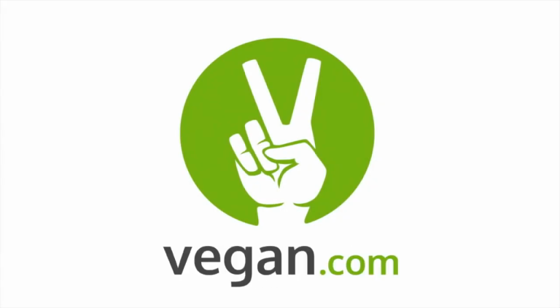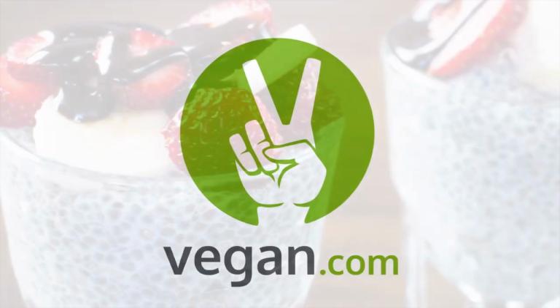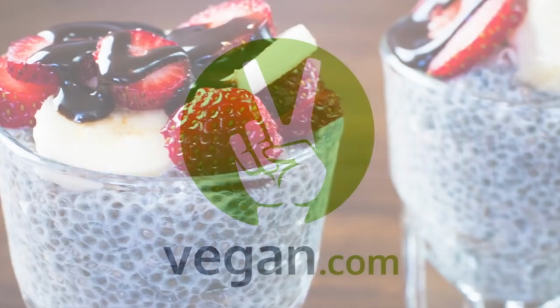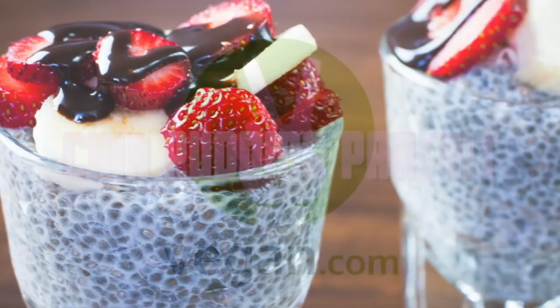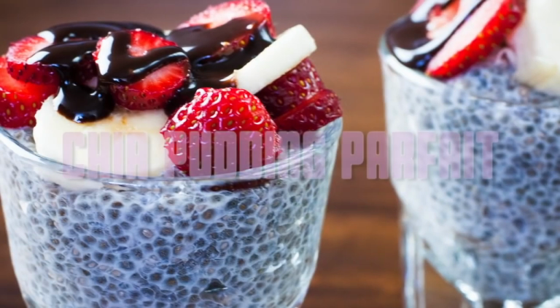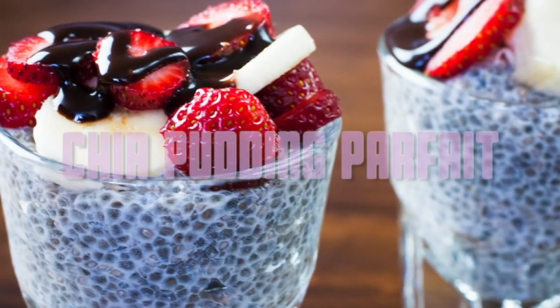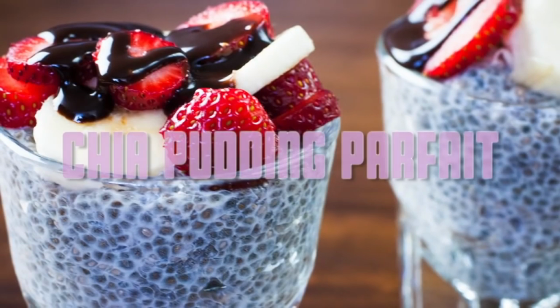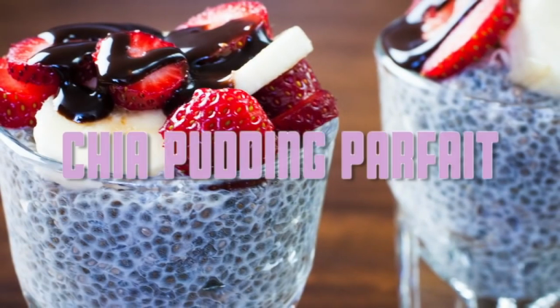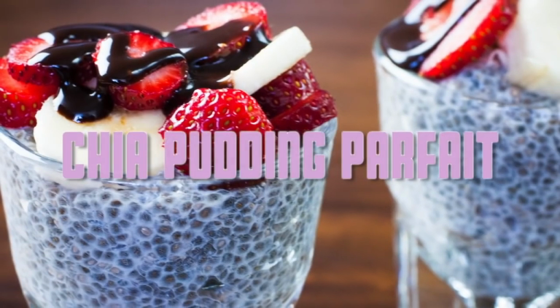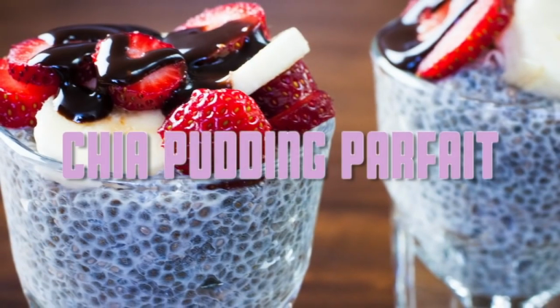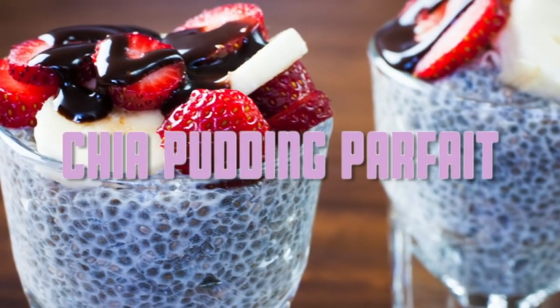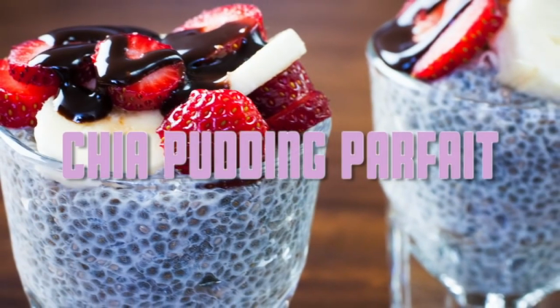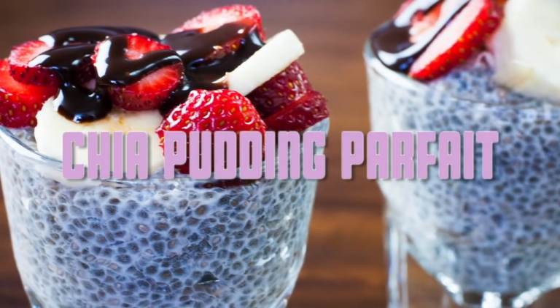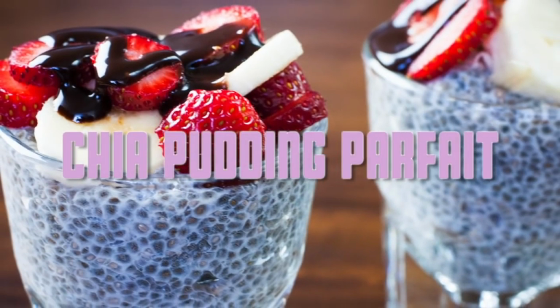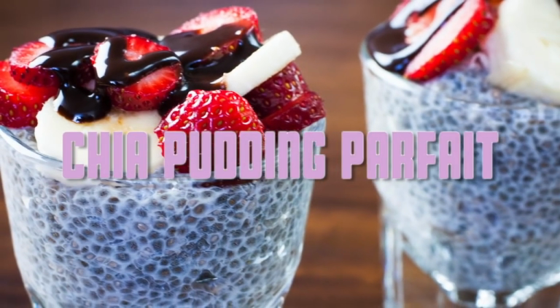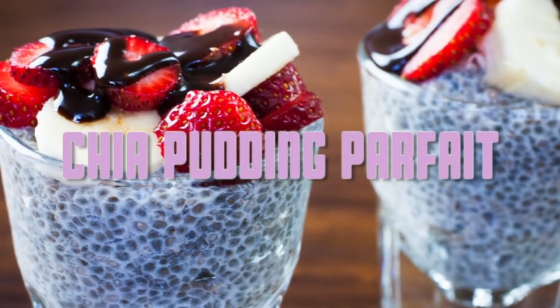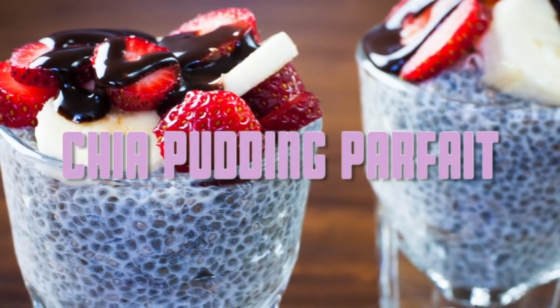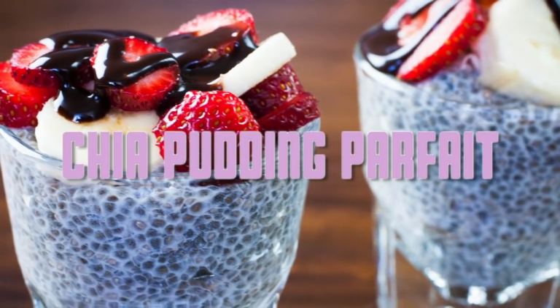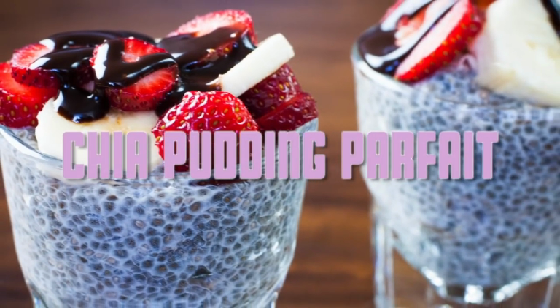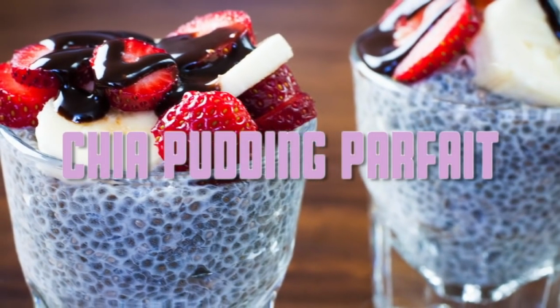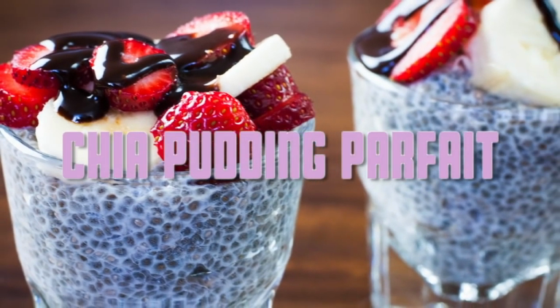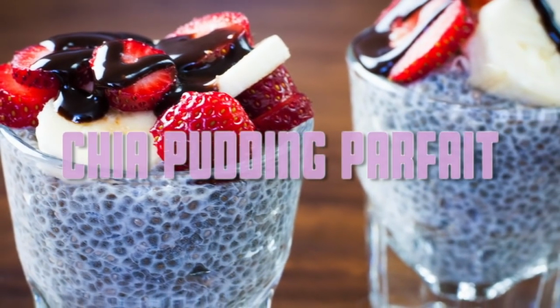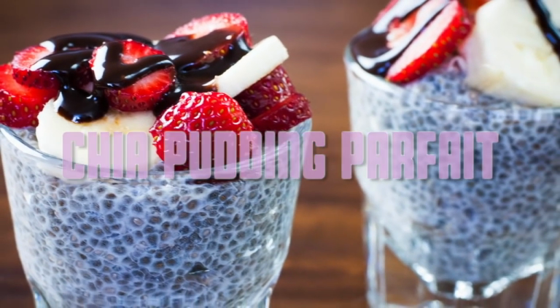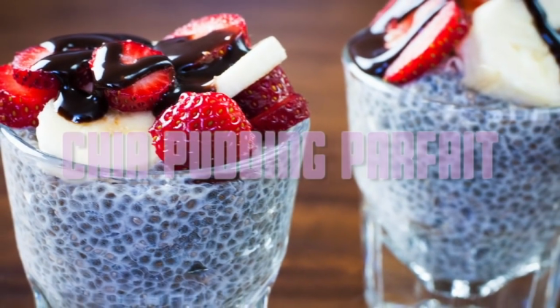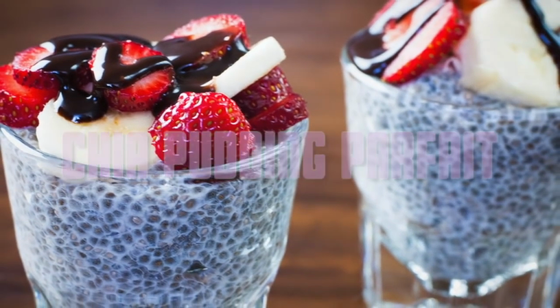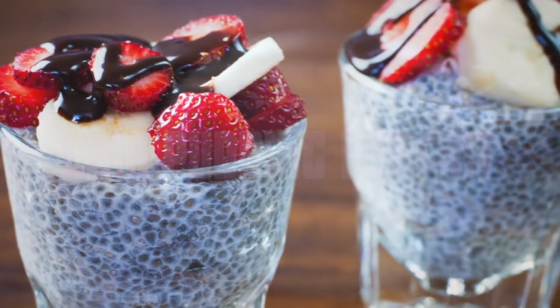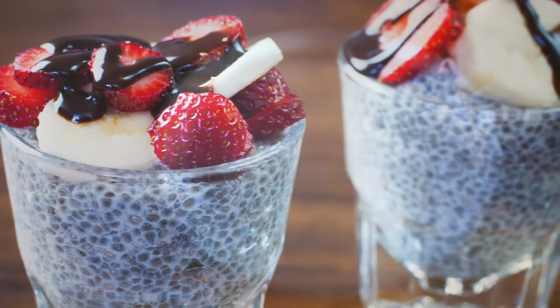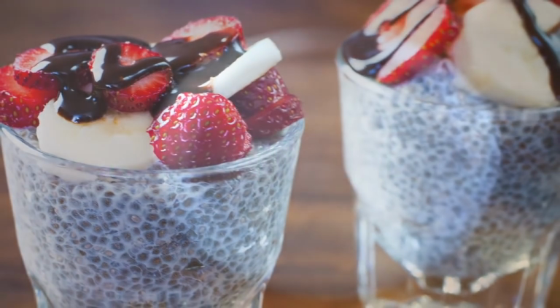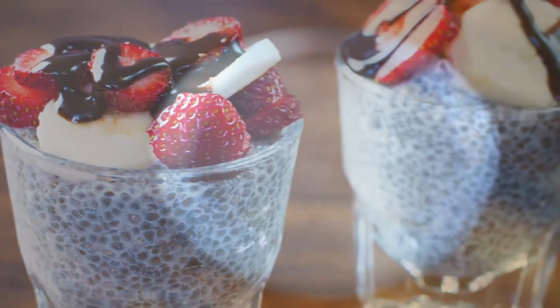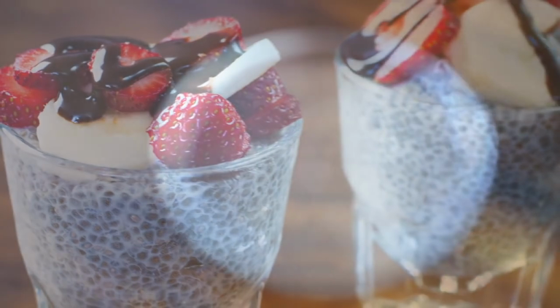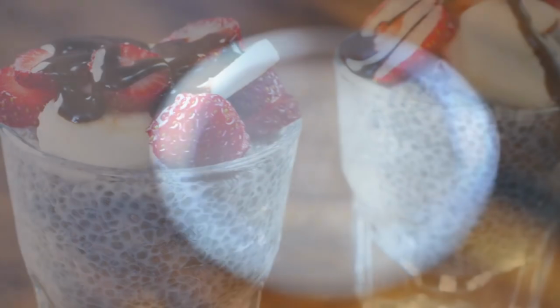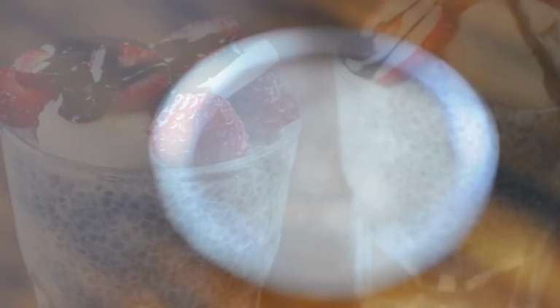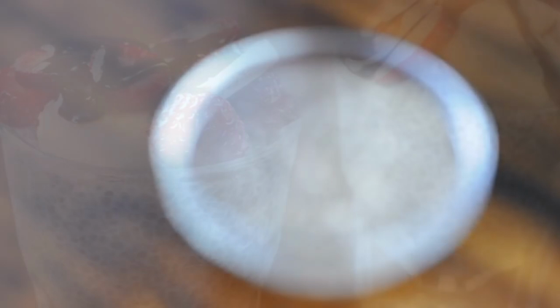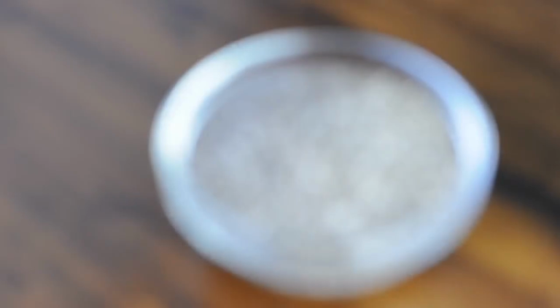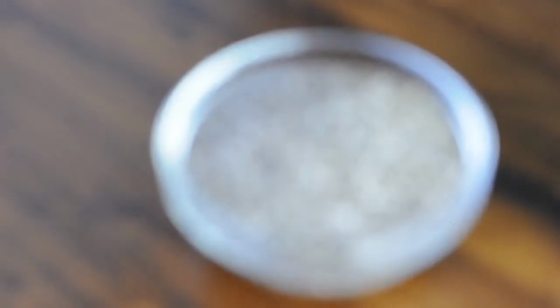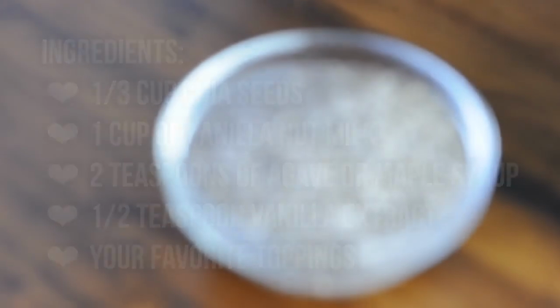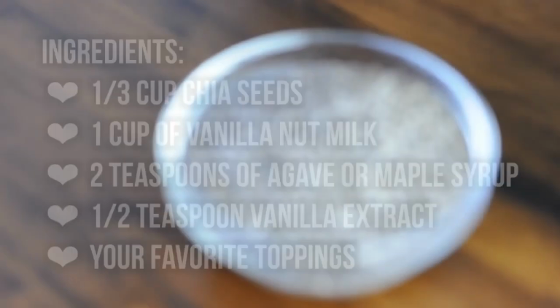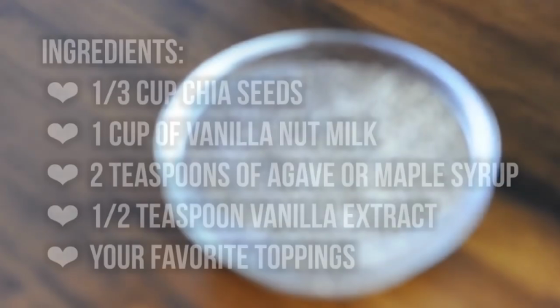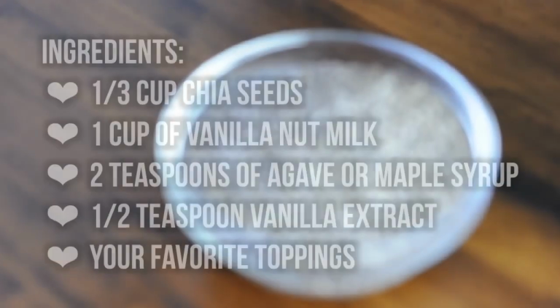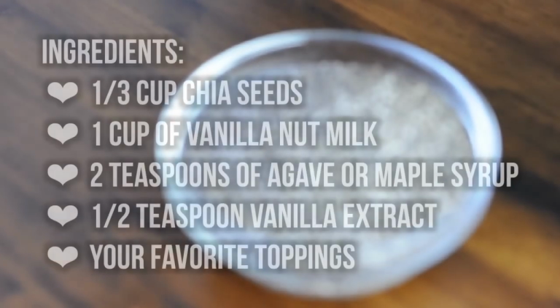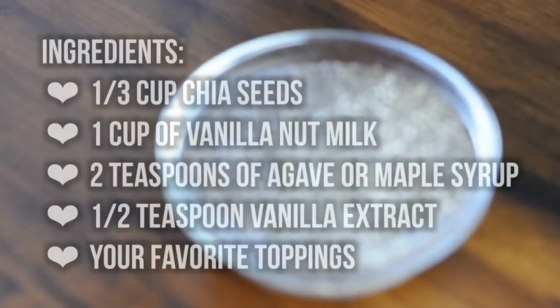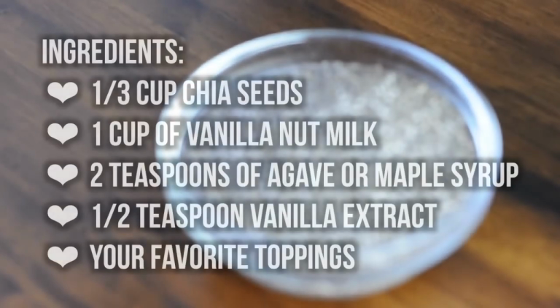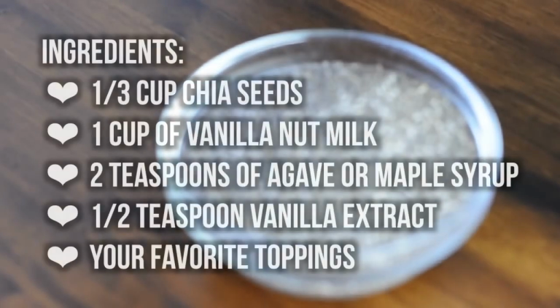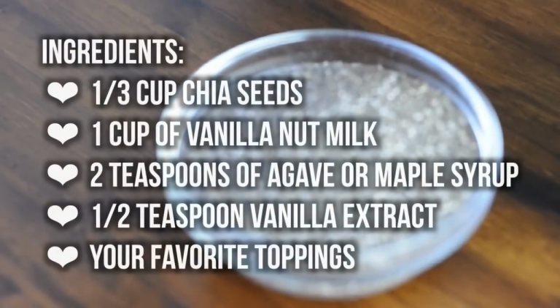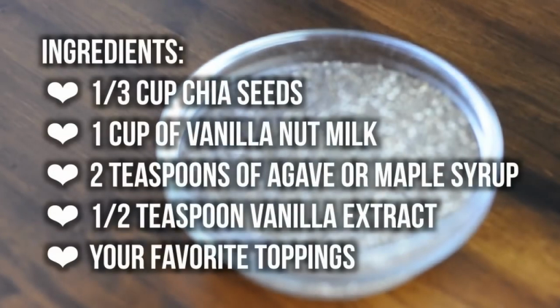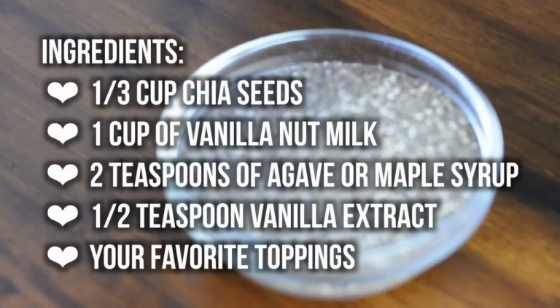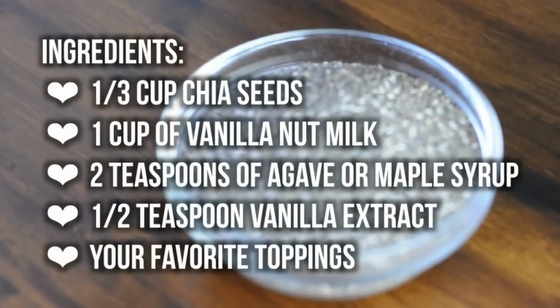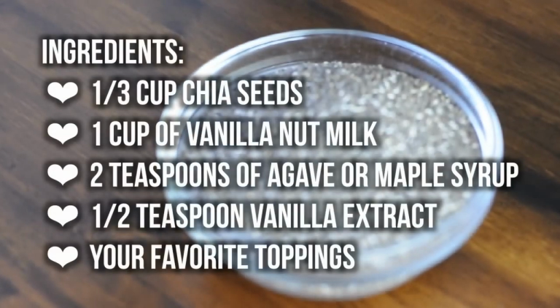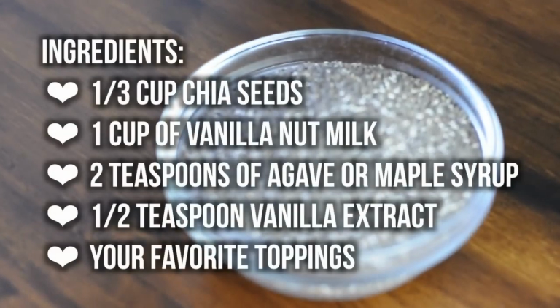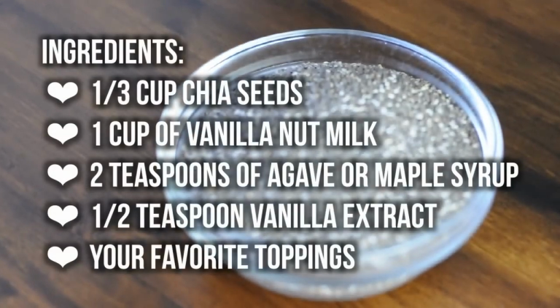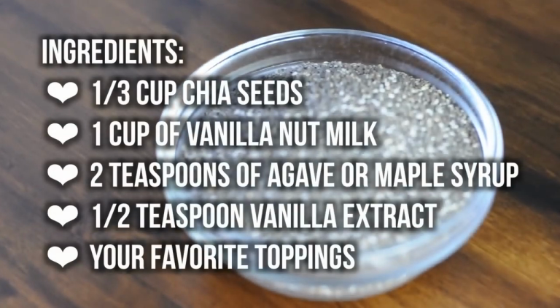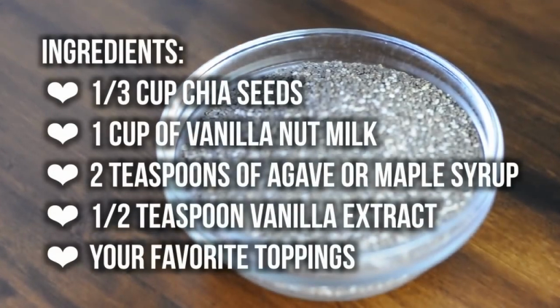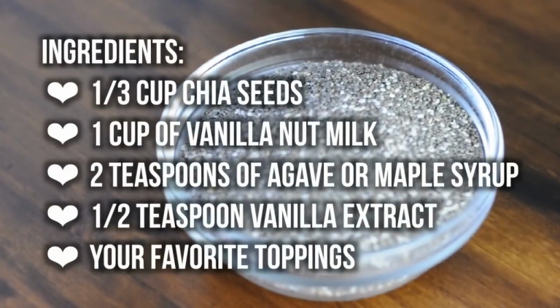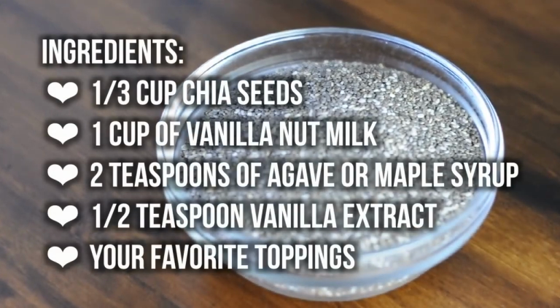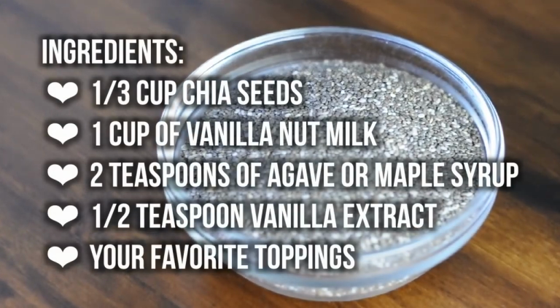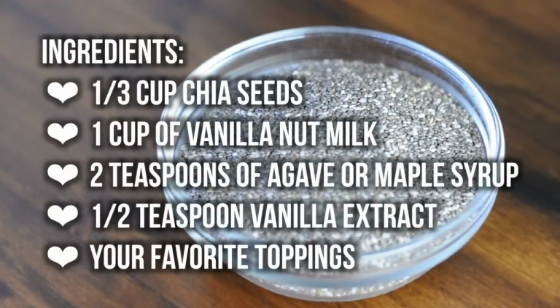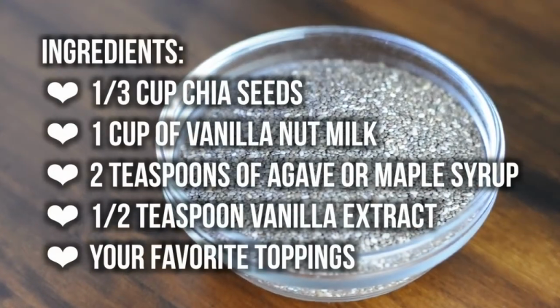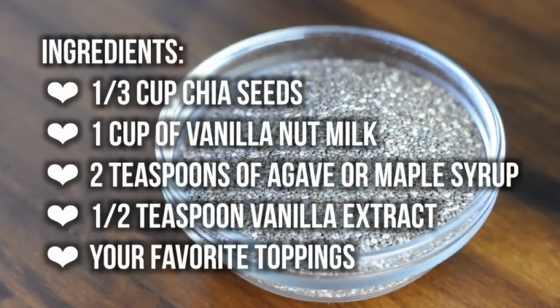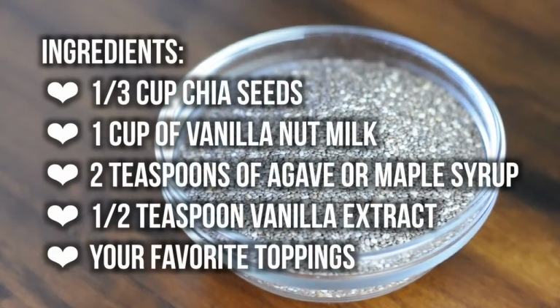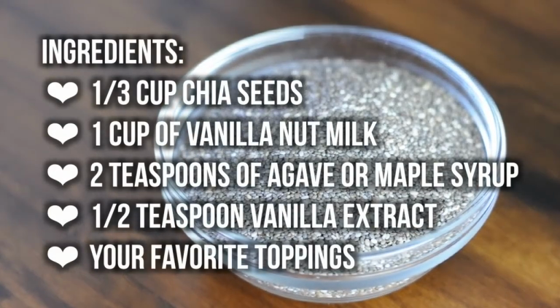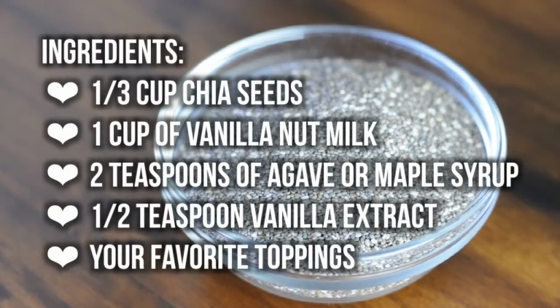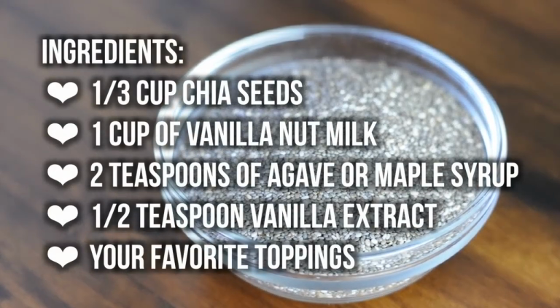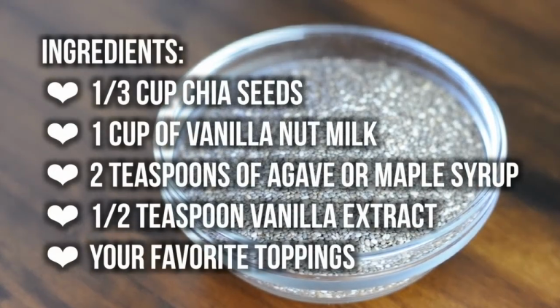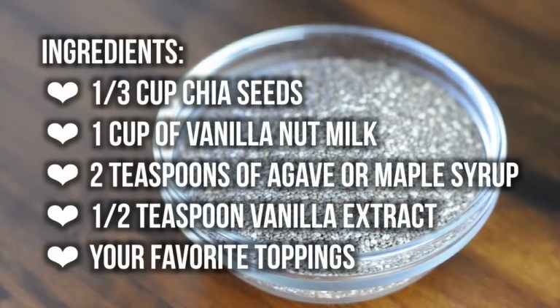Hi everyone! Today we're going to be making a simple and delicious chia pudding parfait. Here's what you'll need.